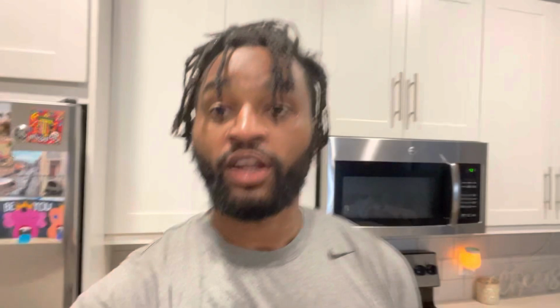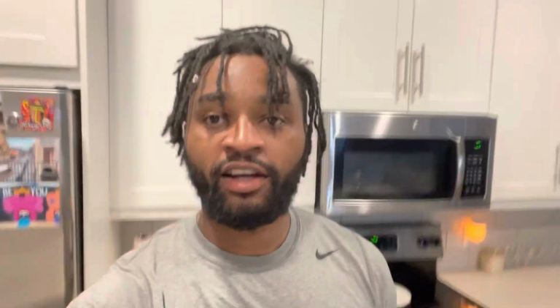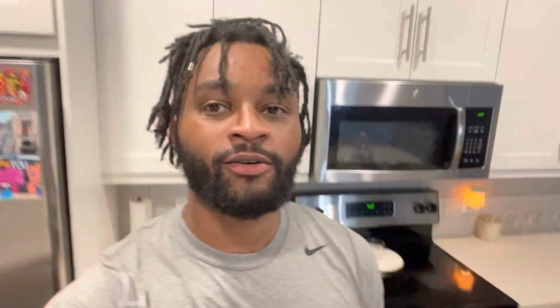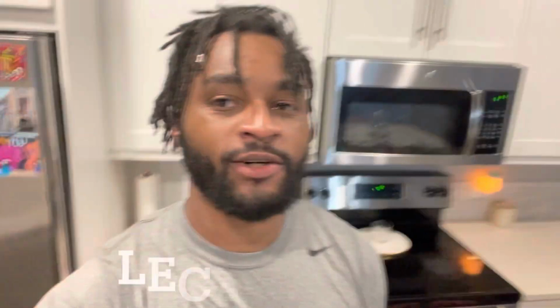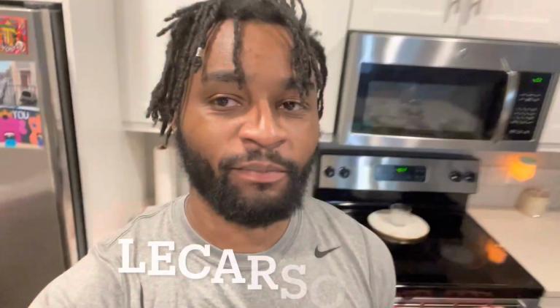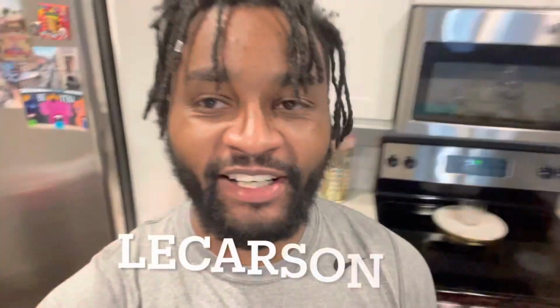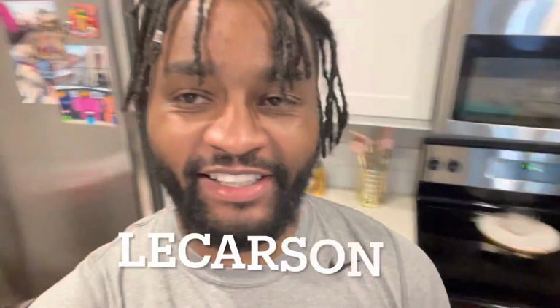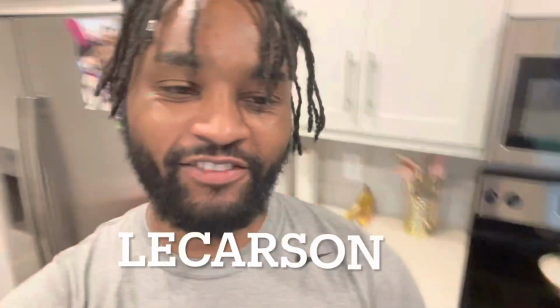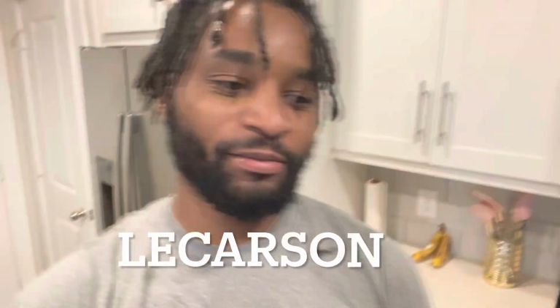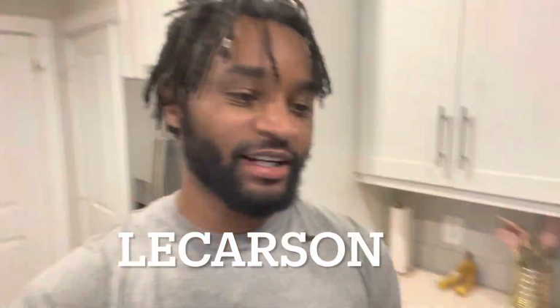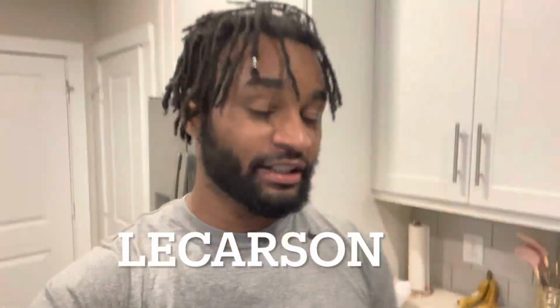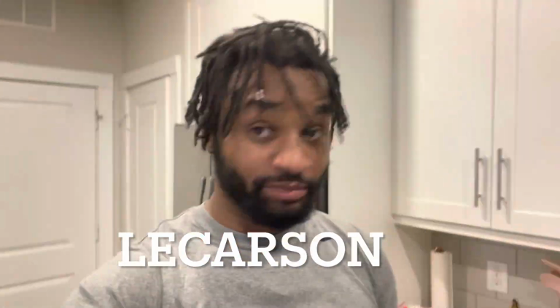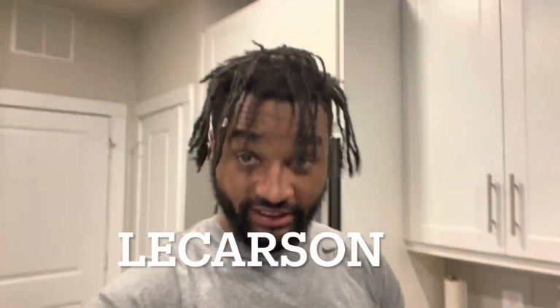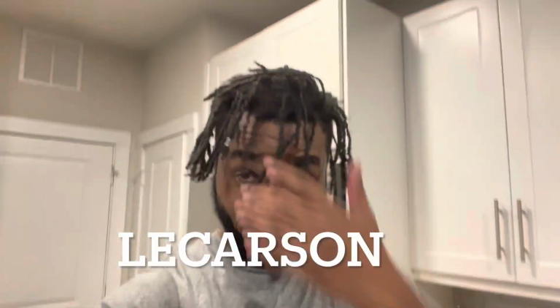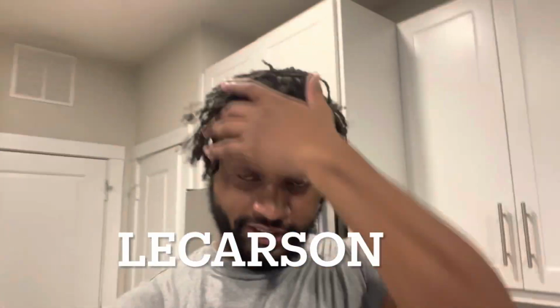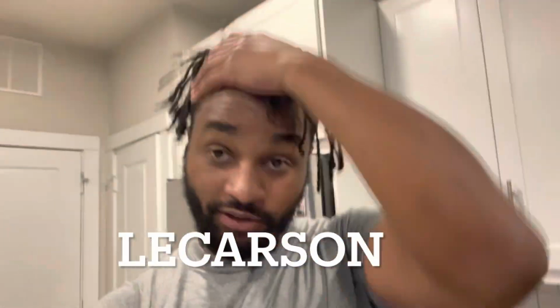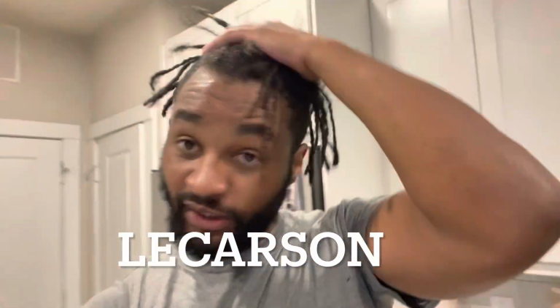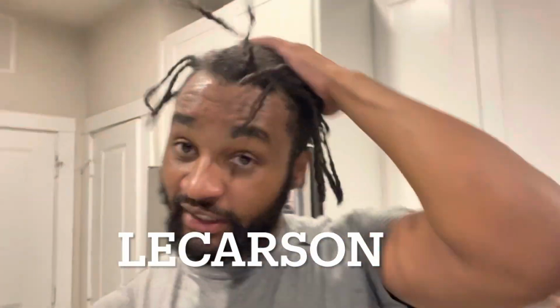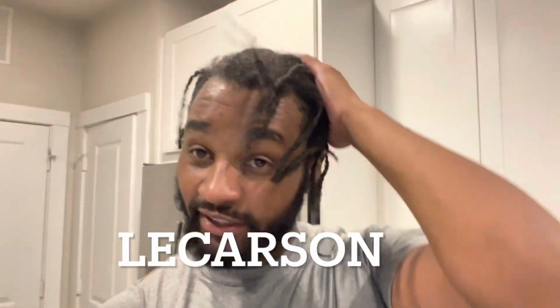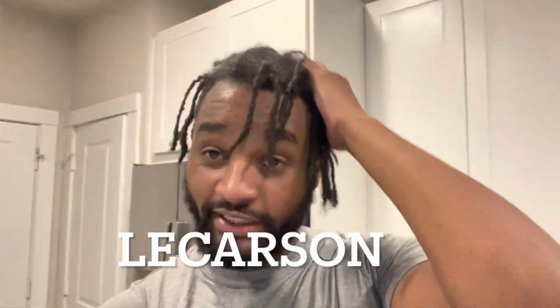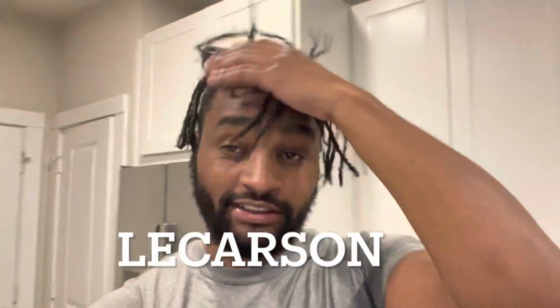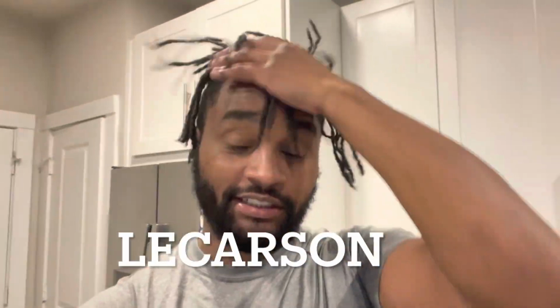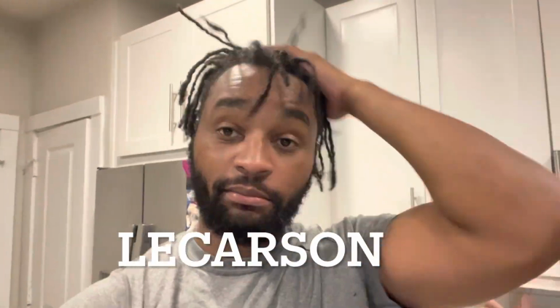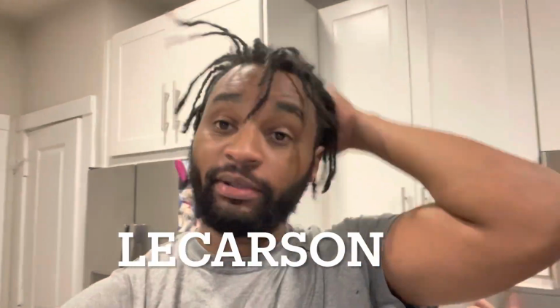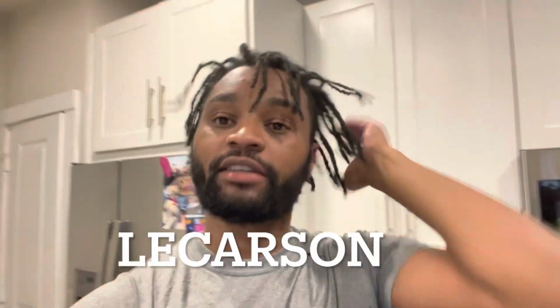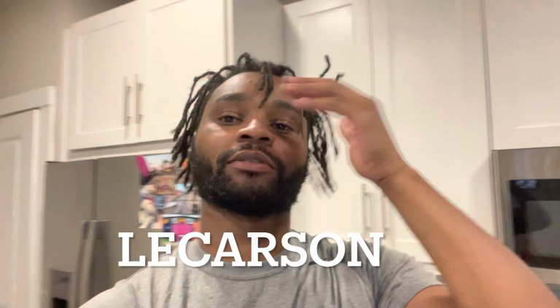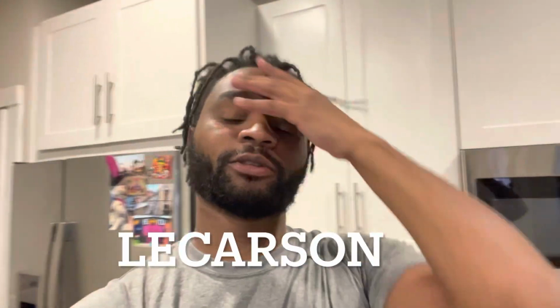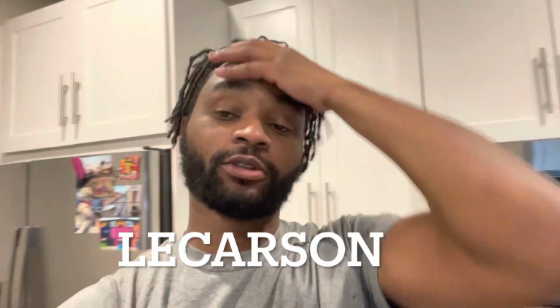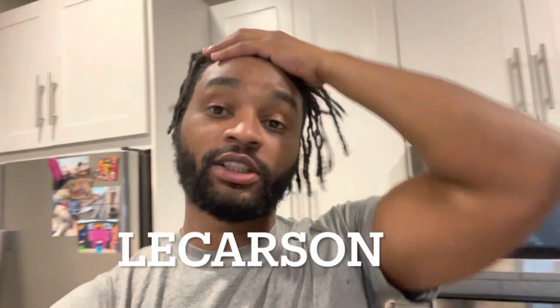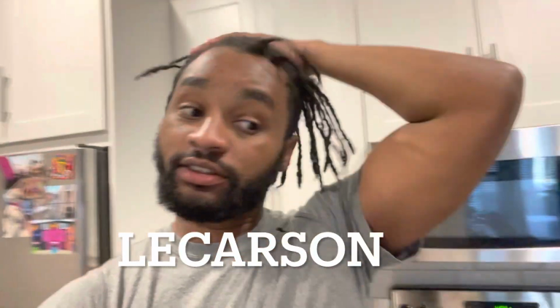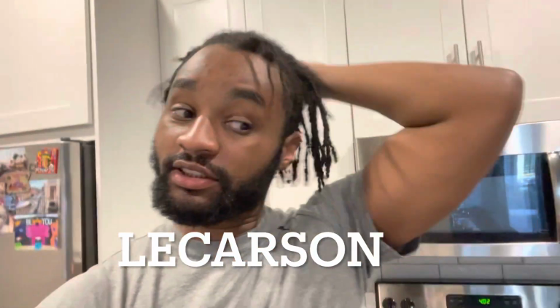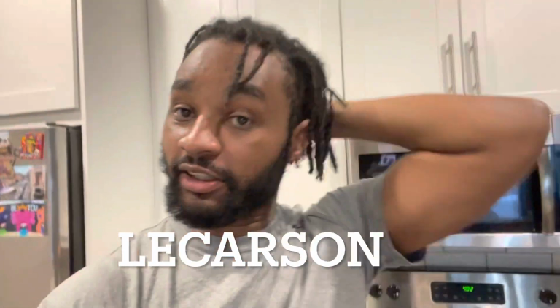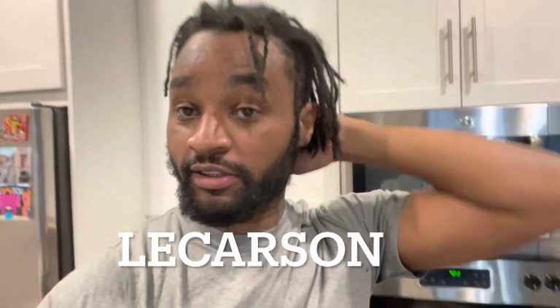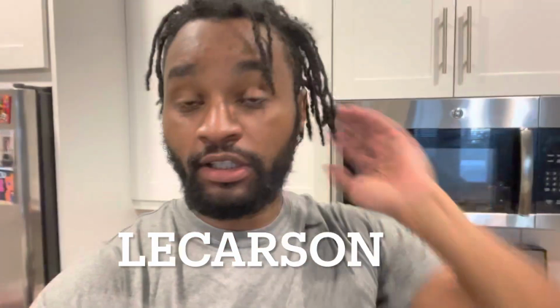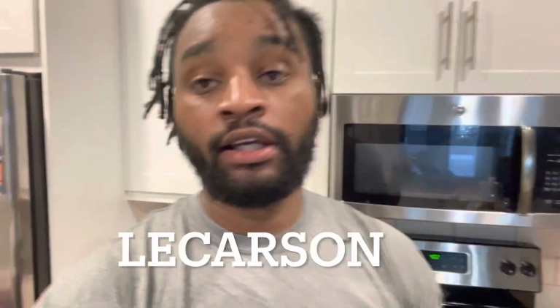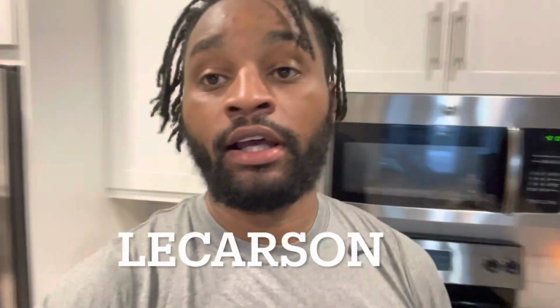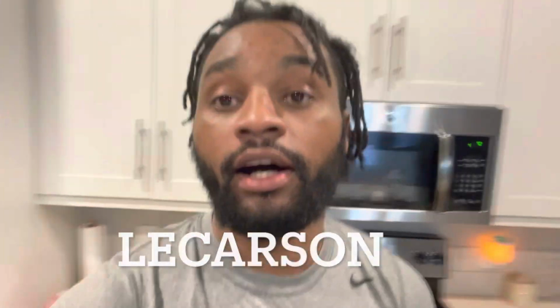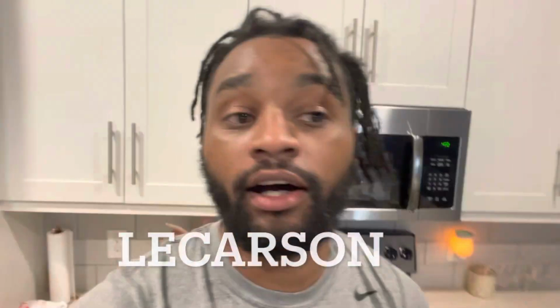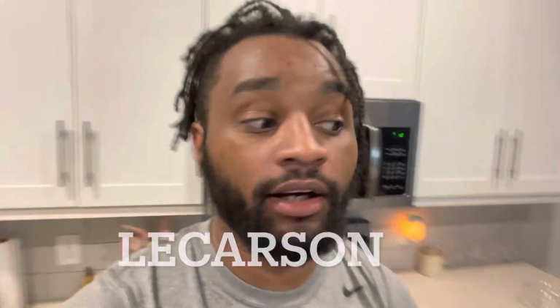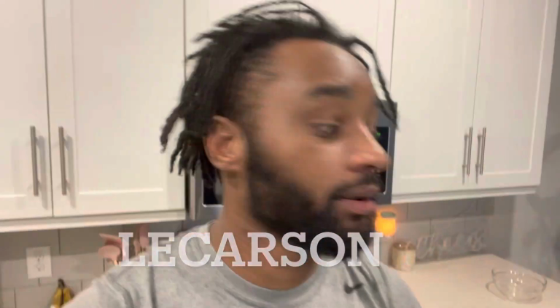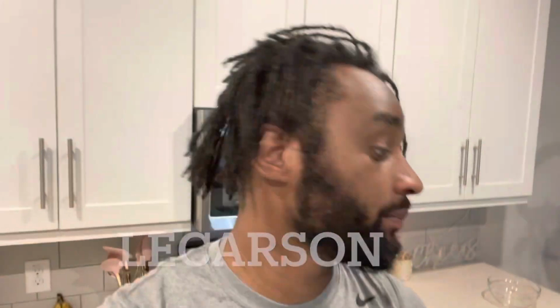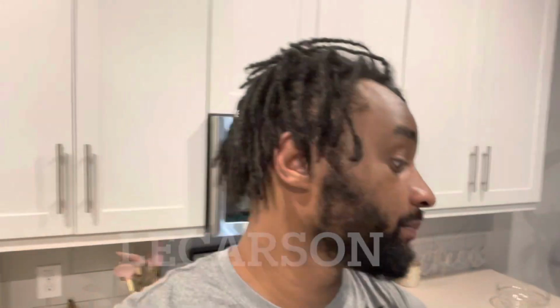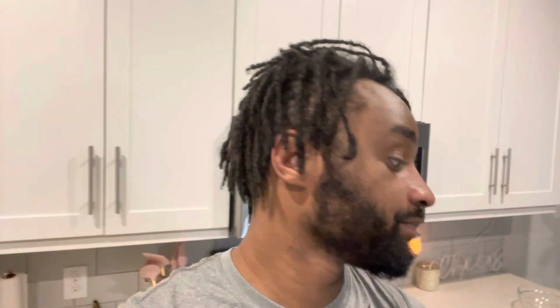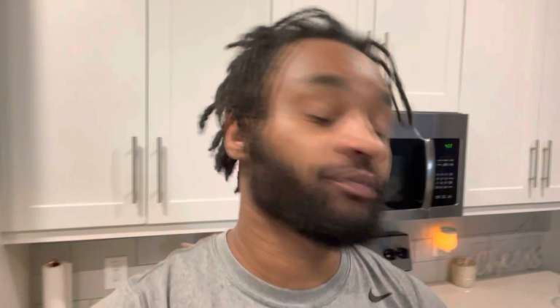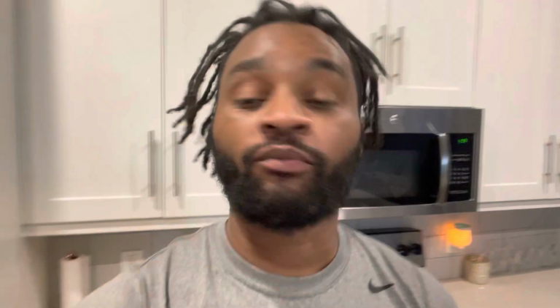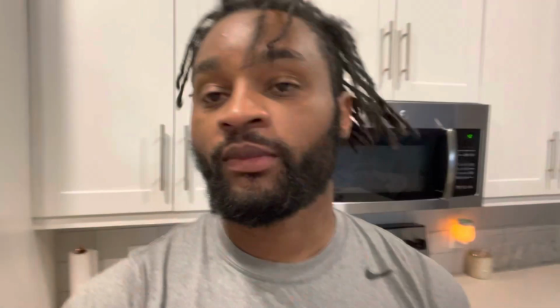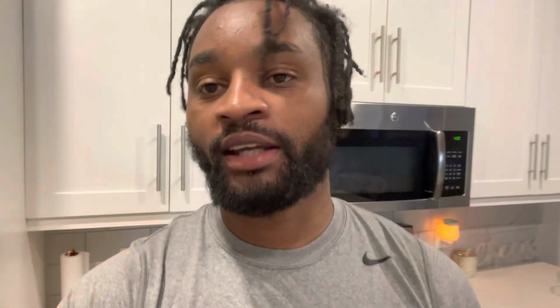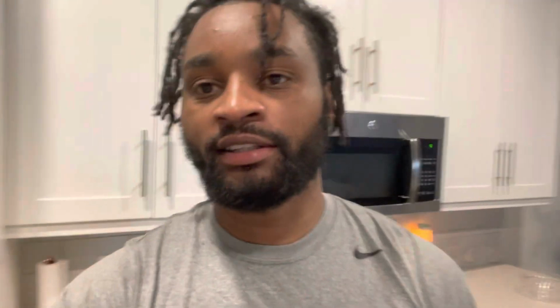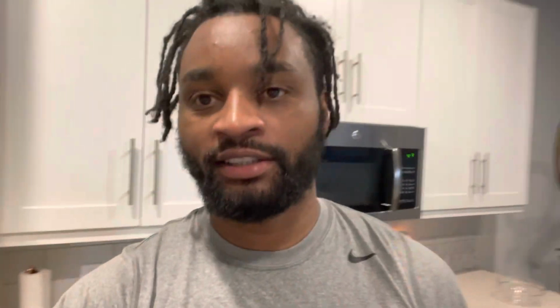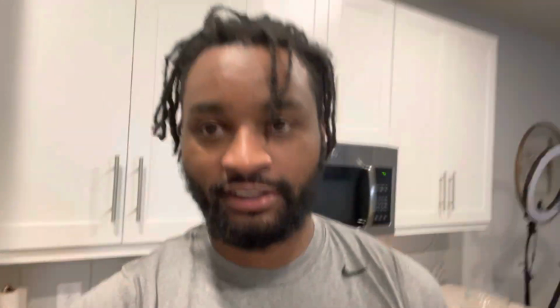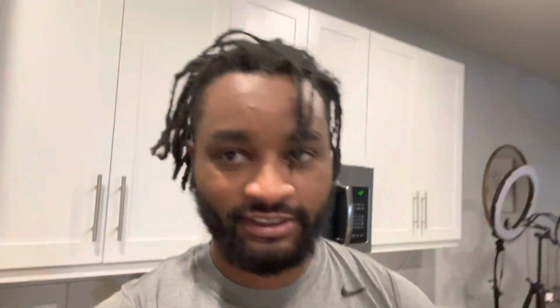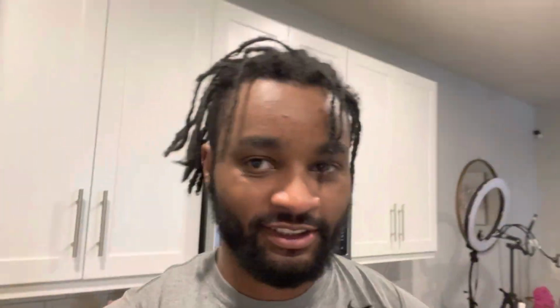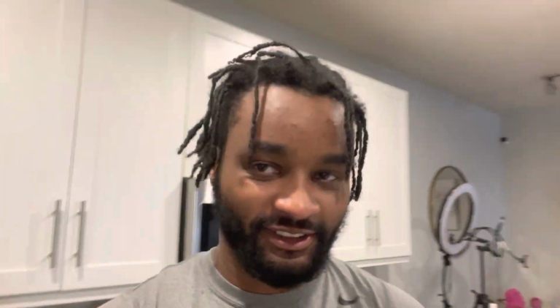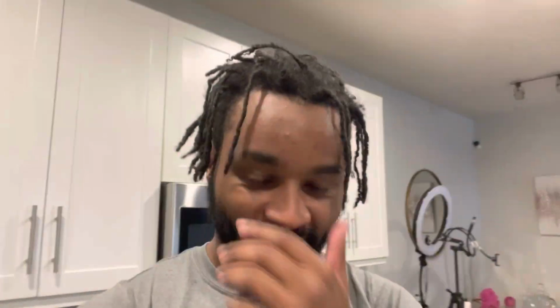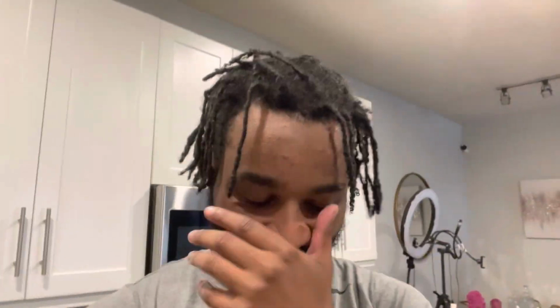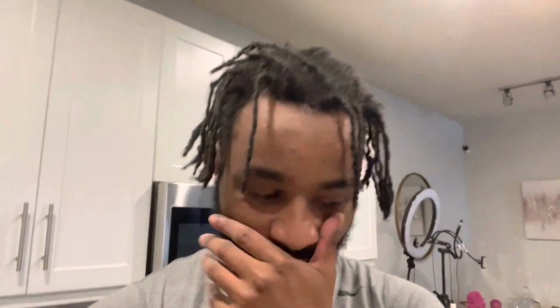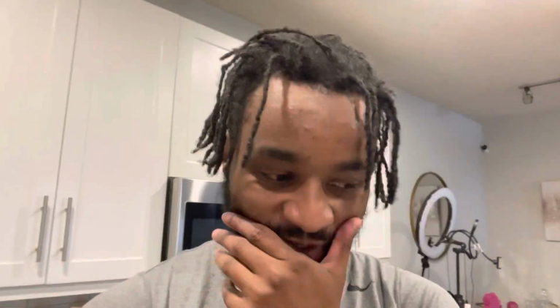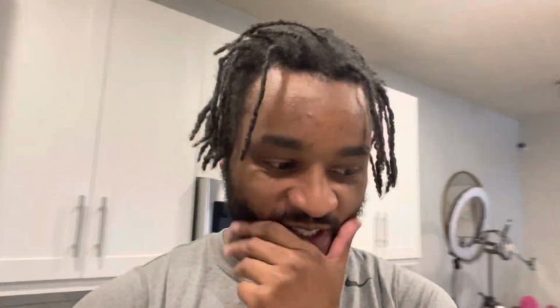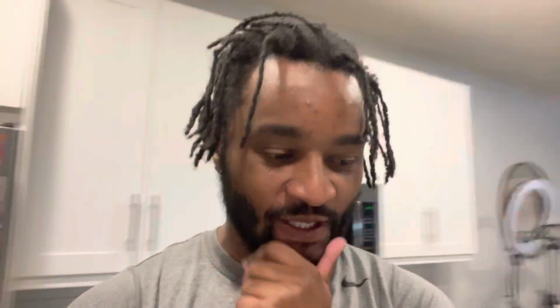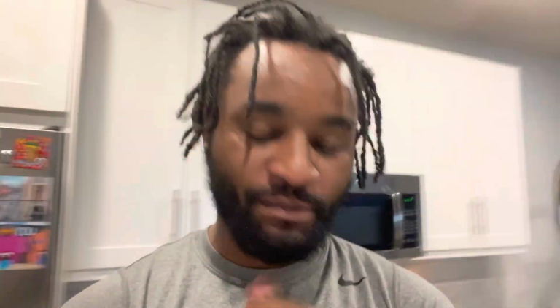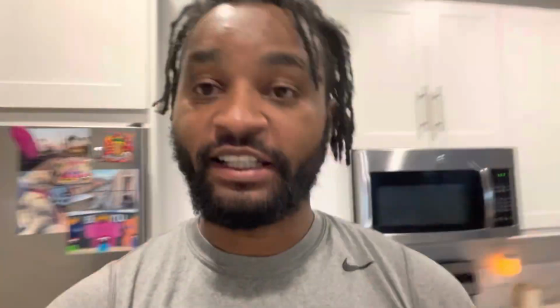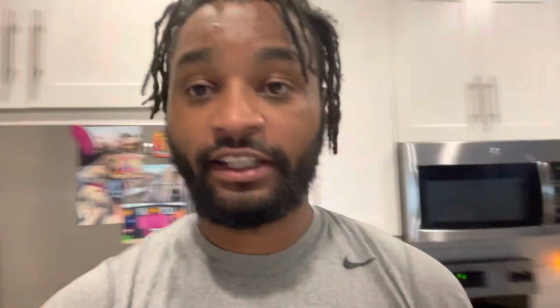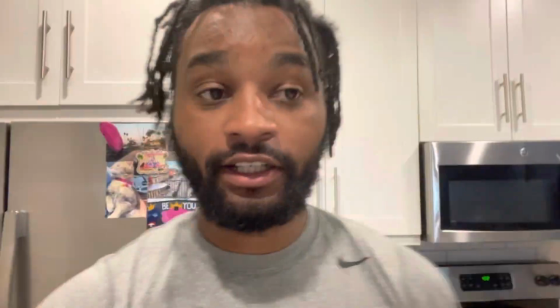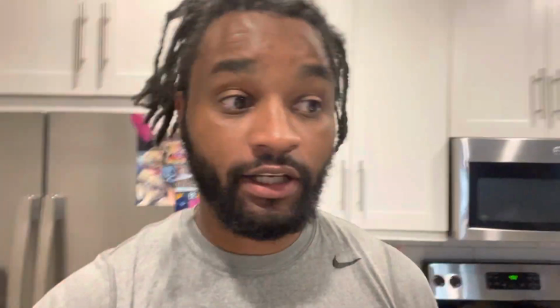Welcome back everybody. Please excuse my hair — I just got back from a run, so it's a little messed up. I need a haircut.